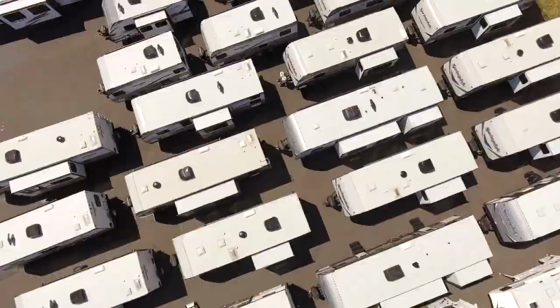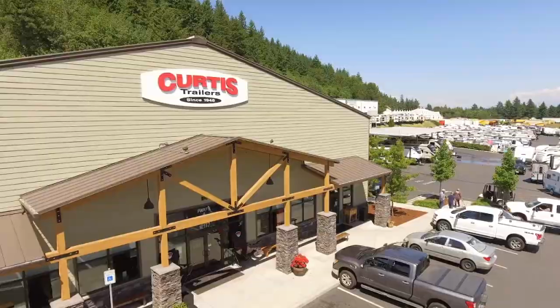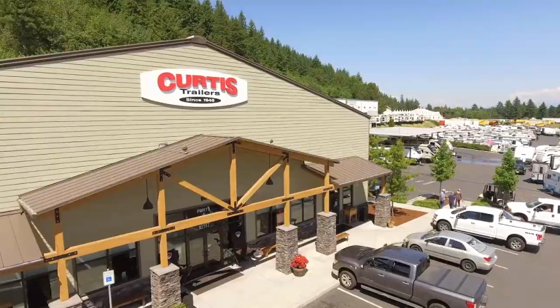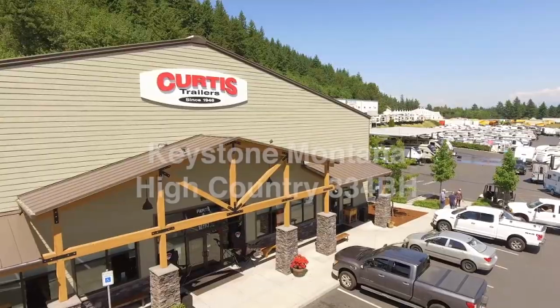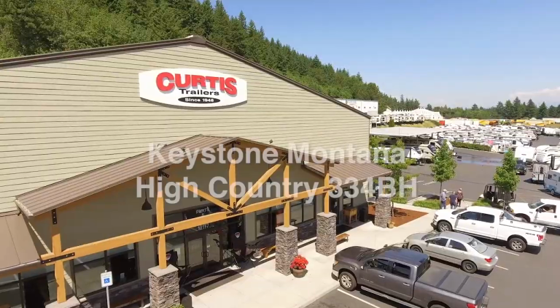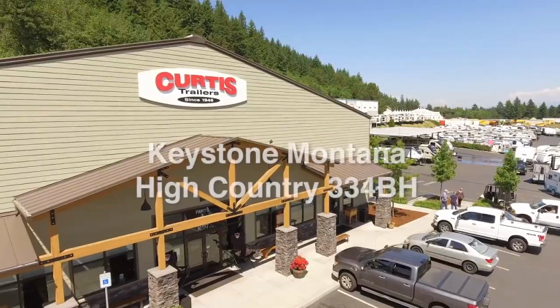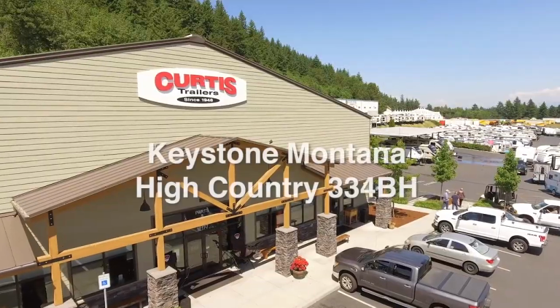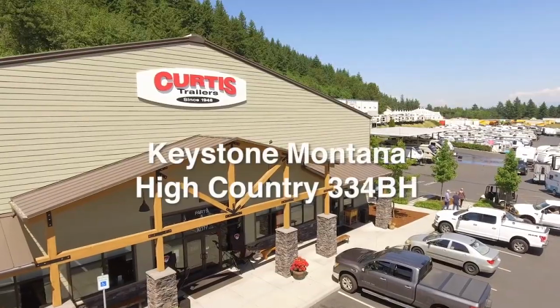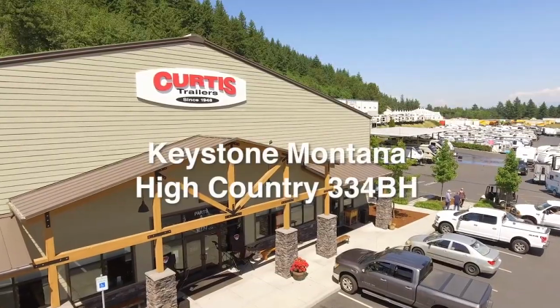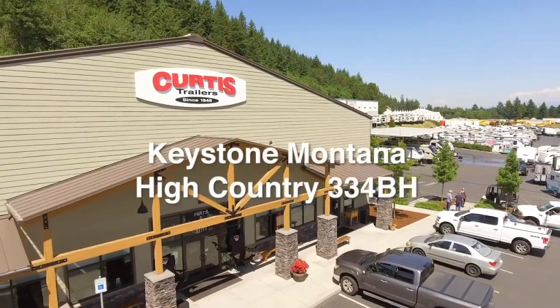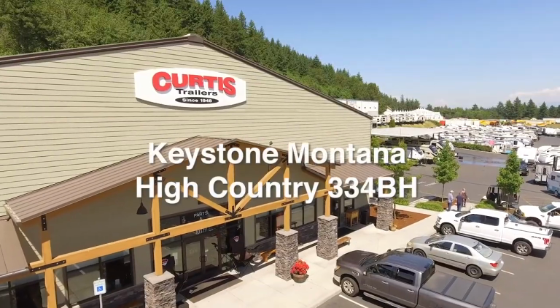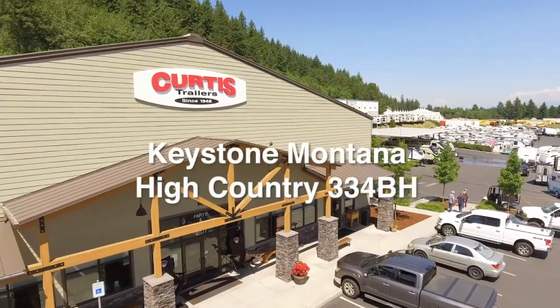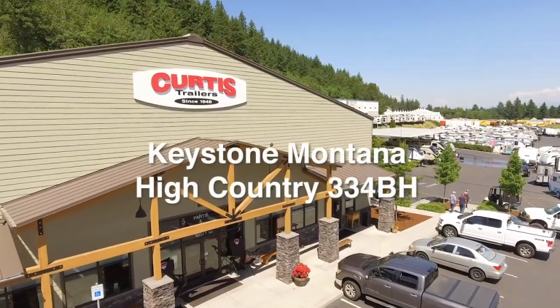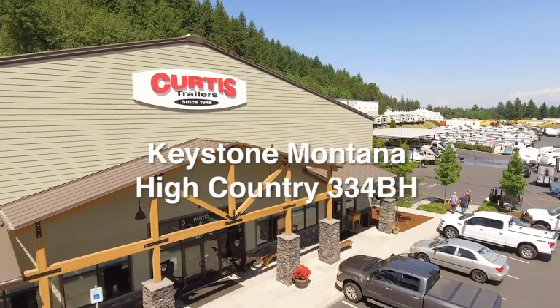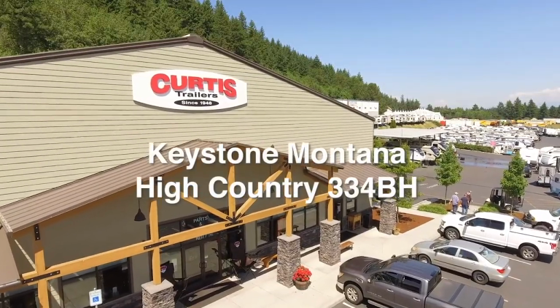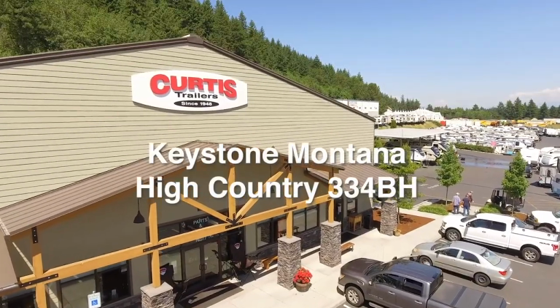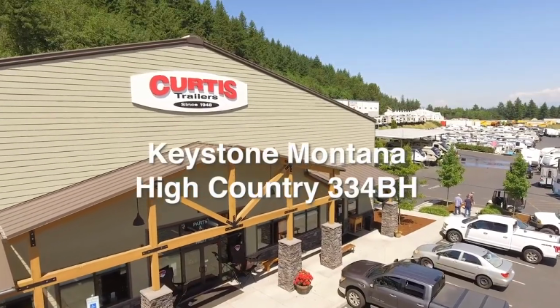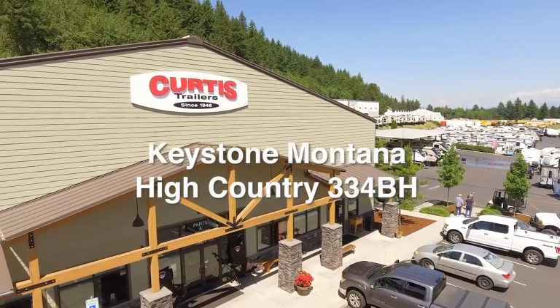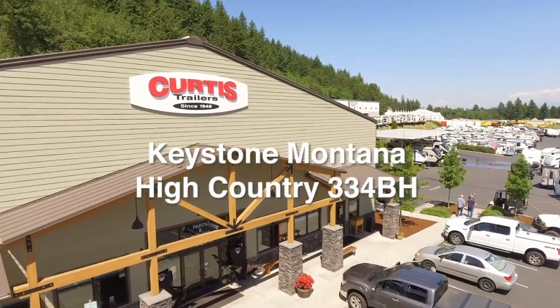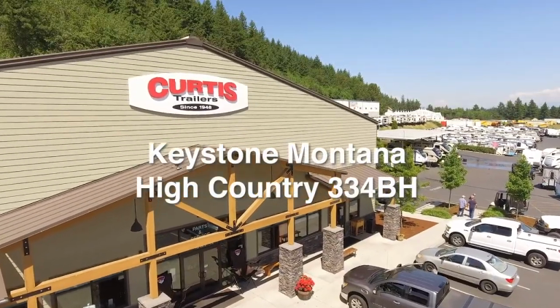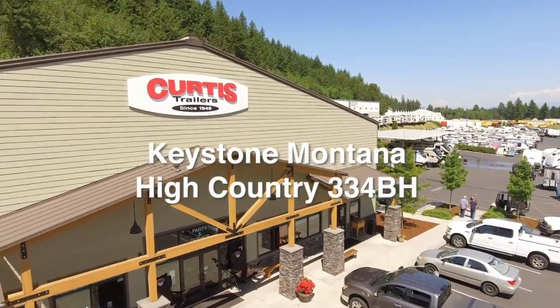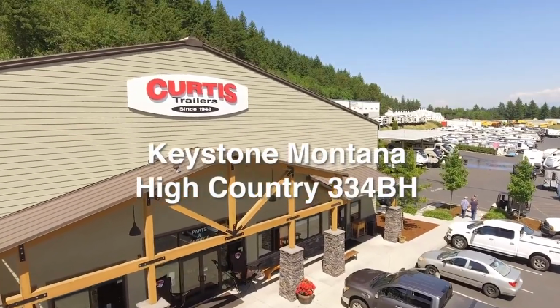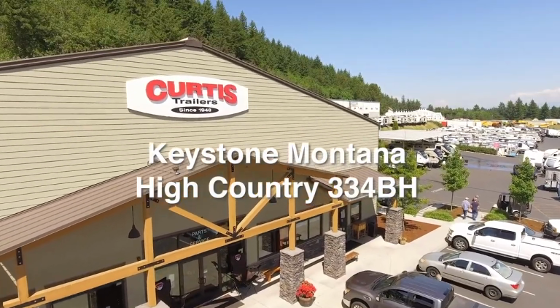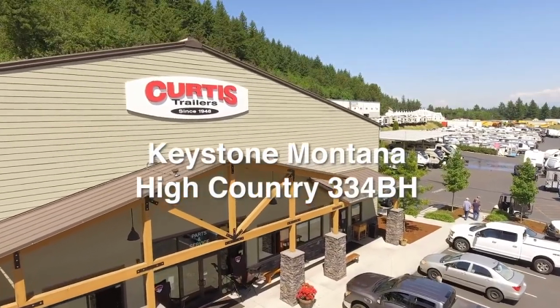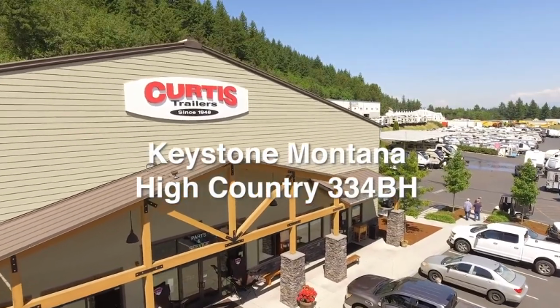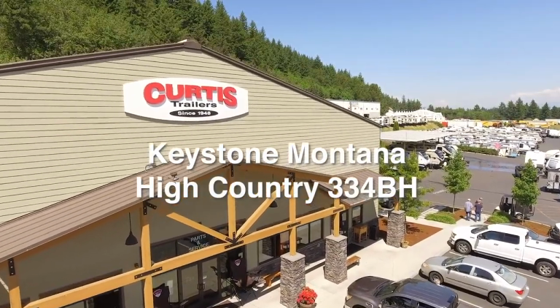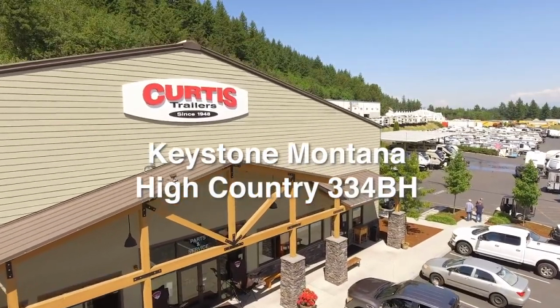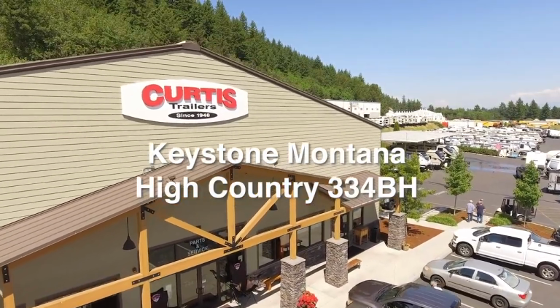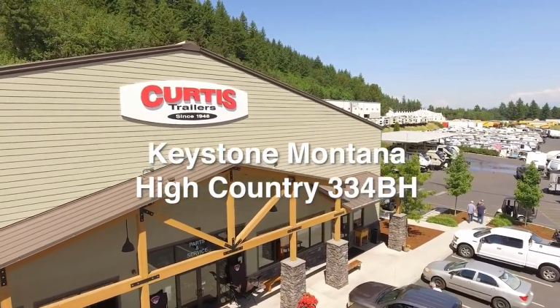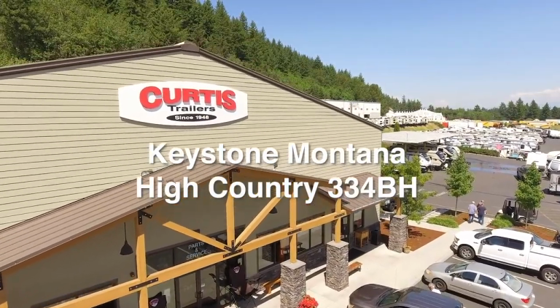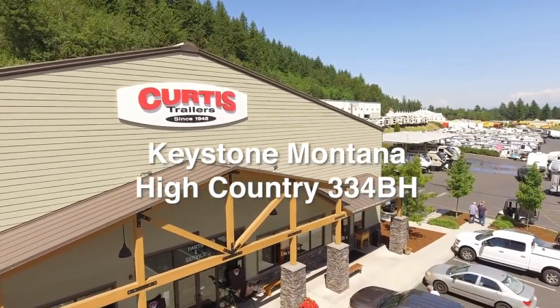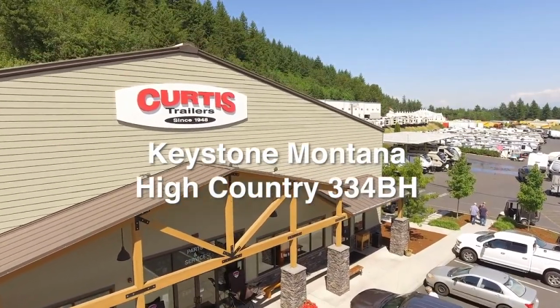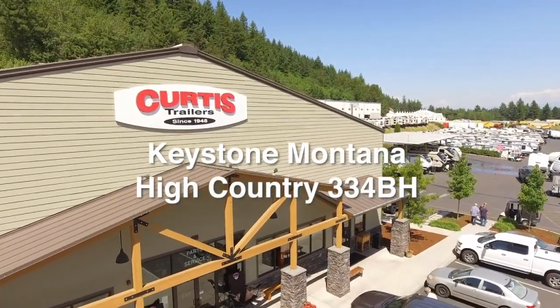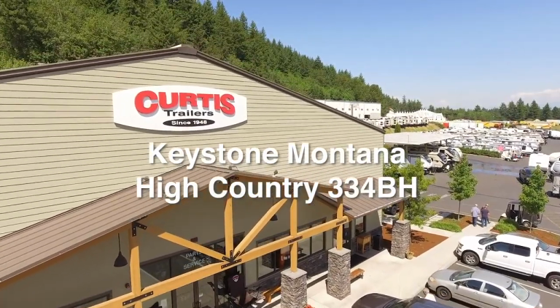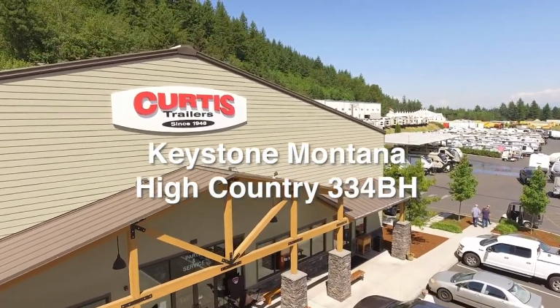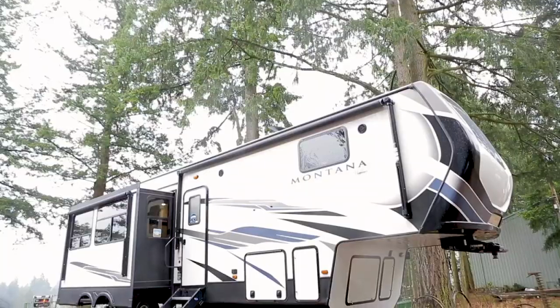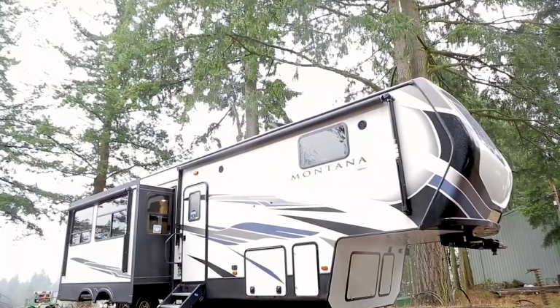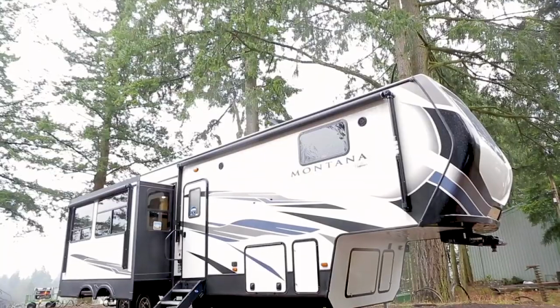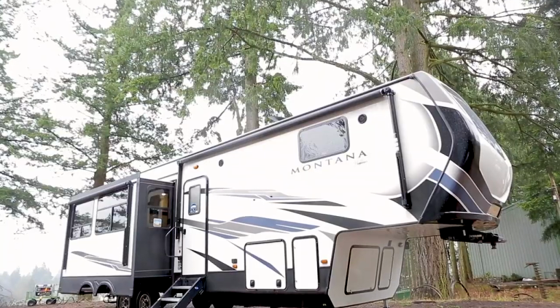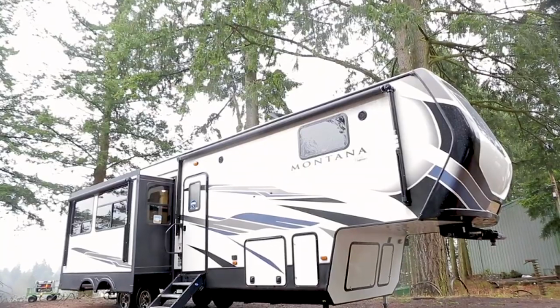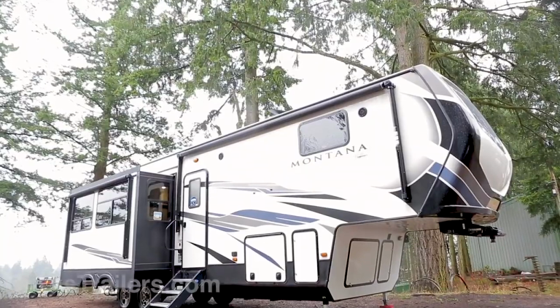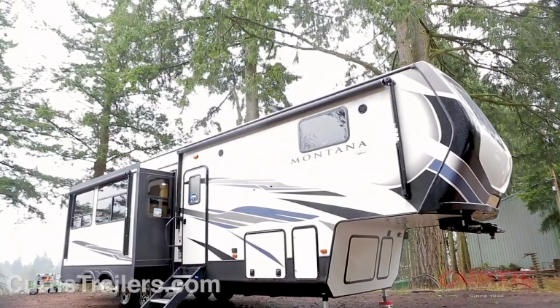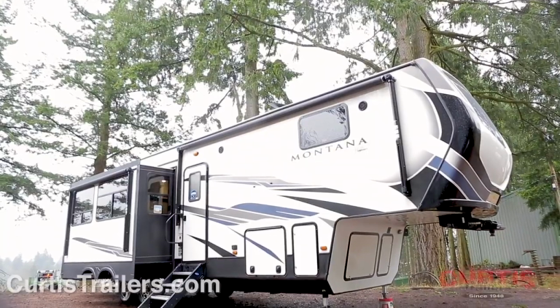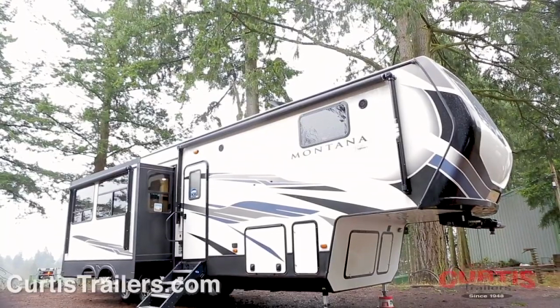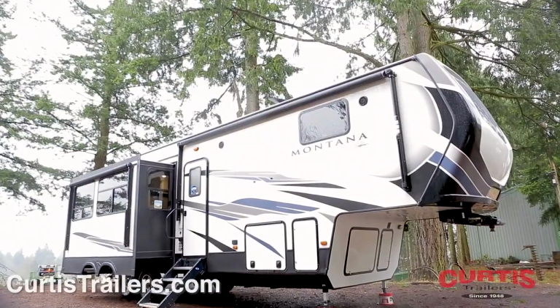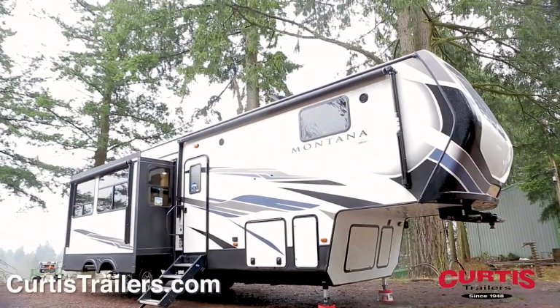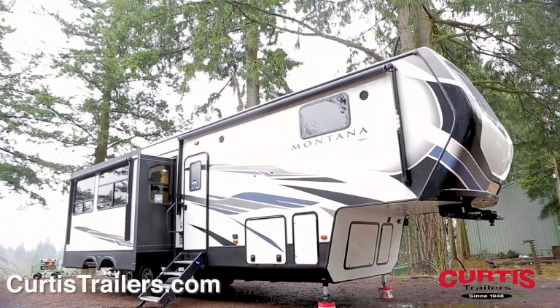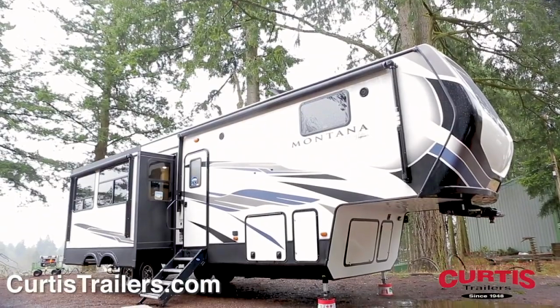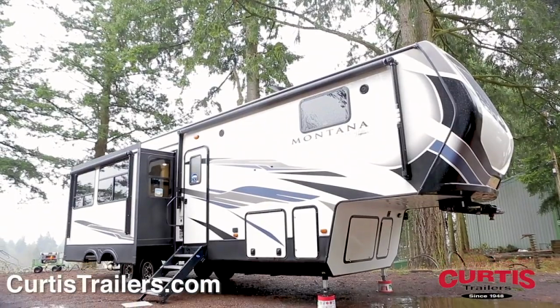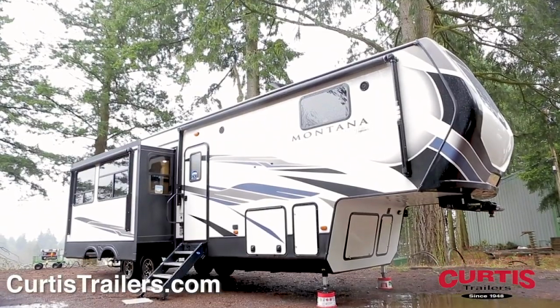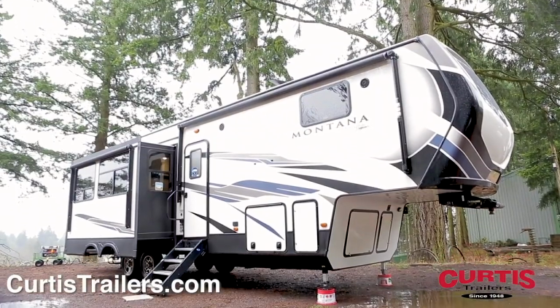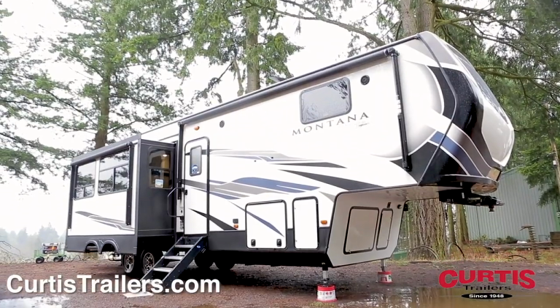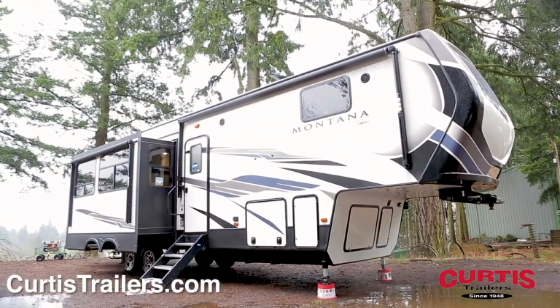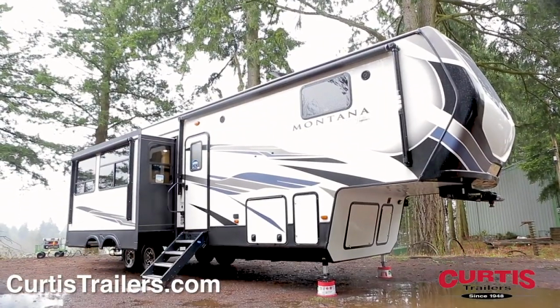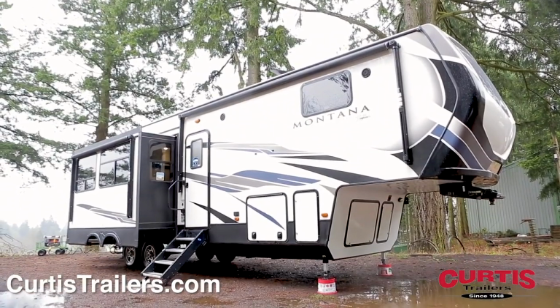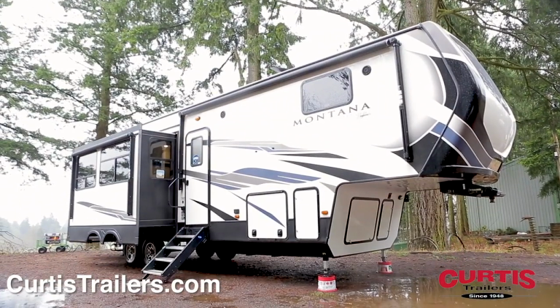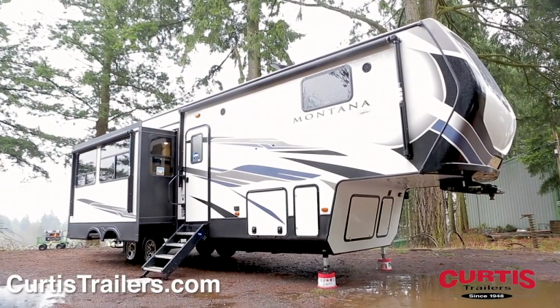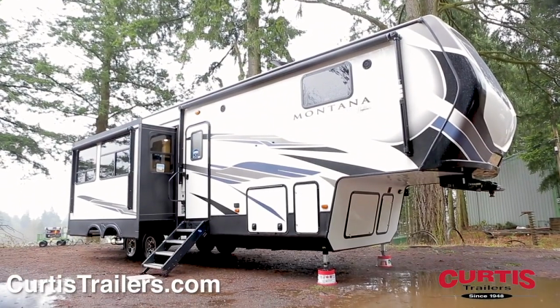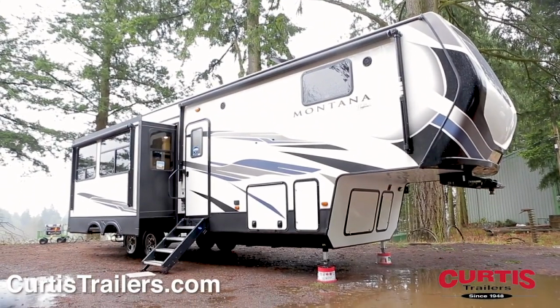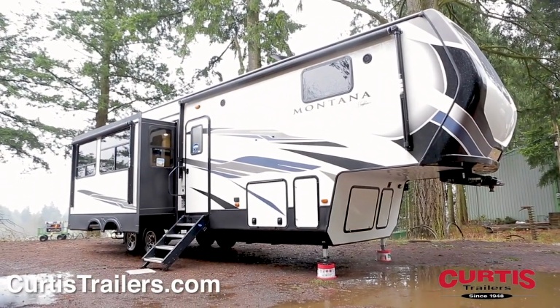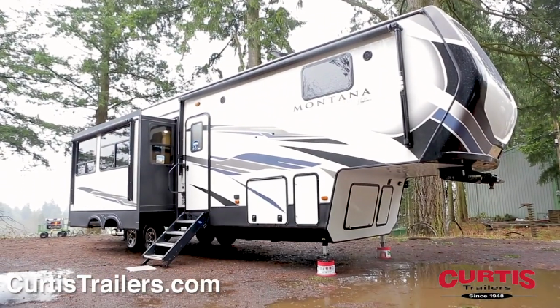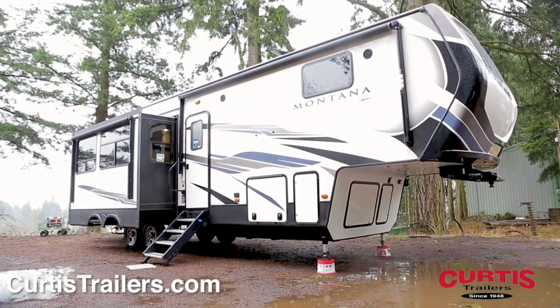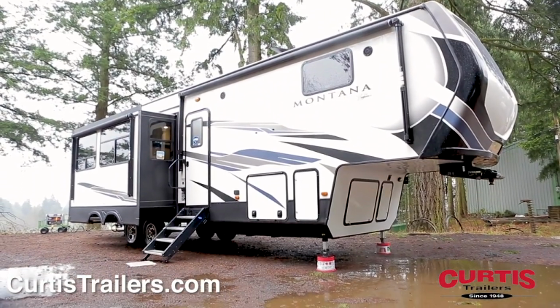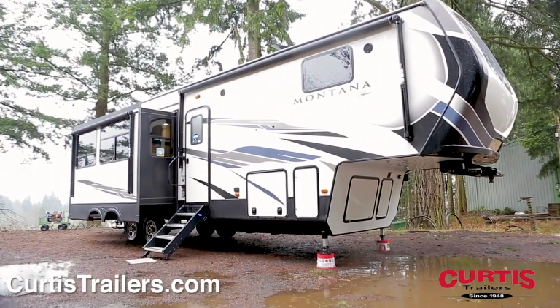Introducing the Keystone Montana High Country 334BH, the rear living luxury travel trailer built for comfort and style.